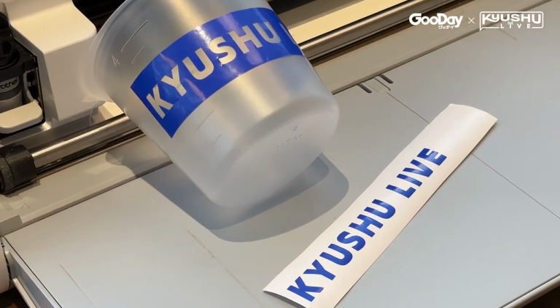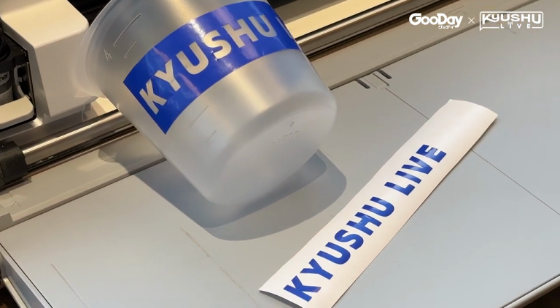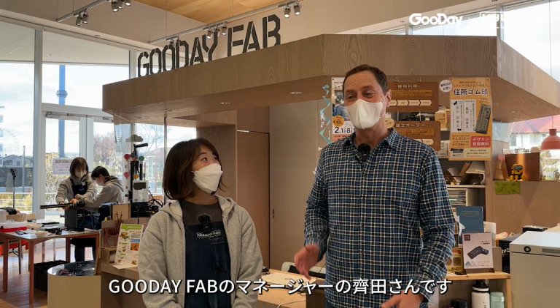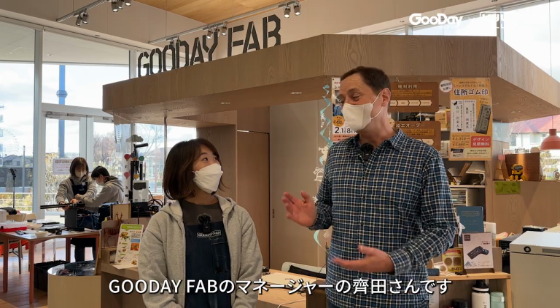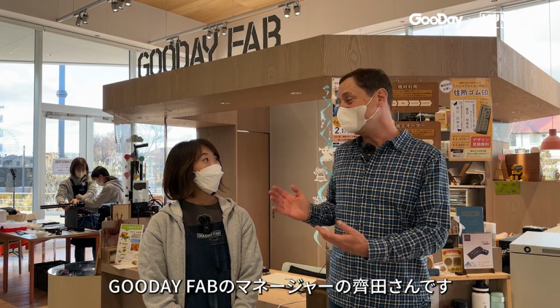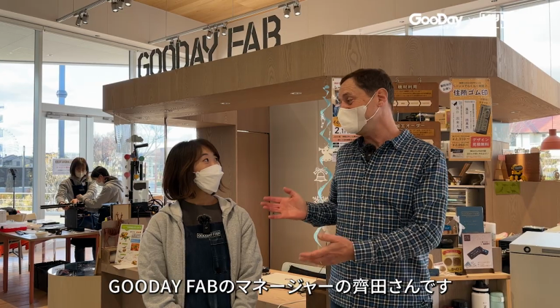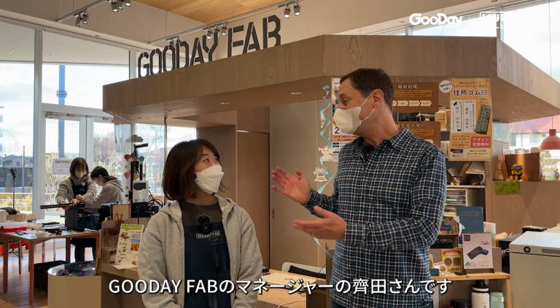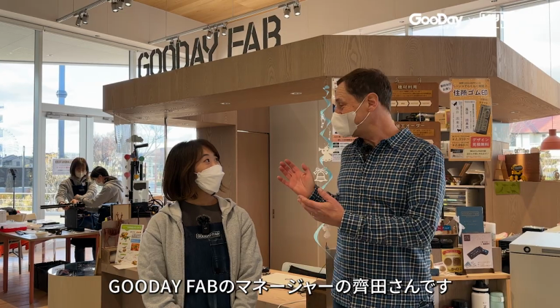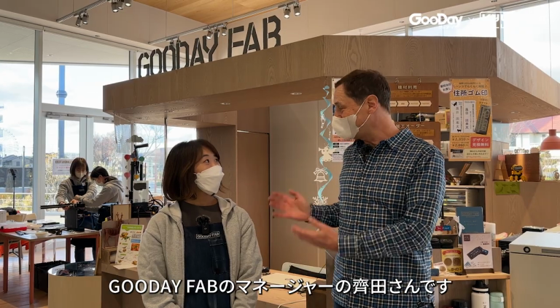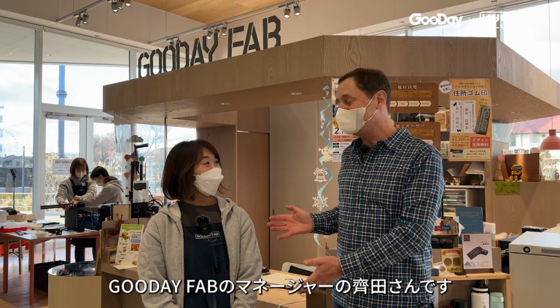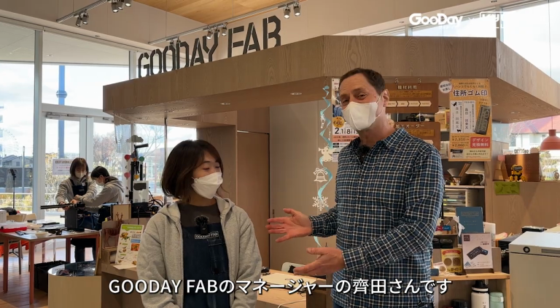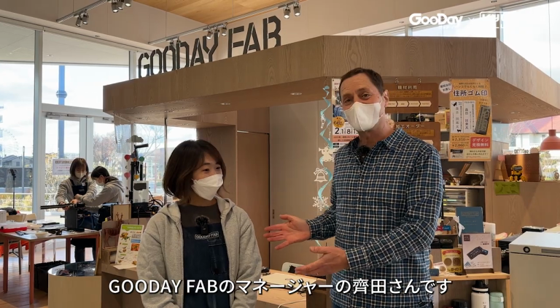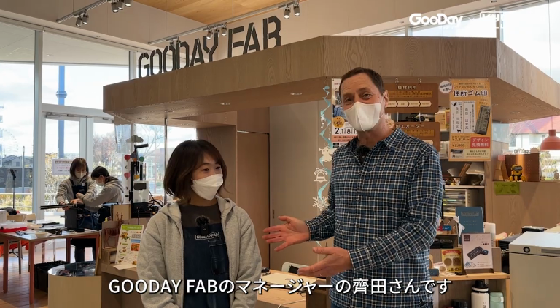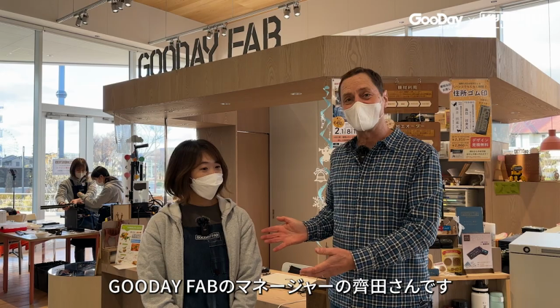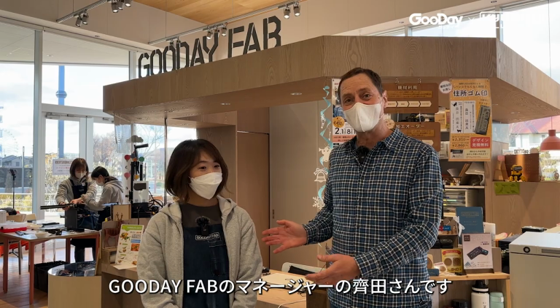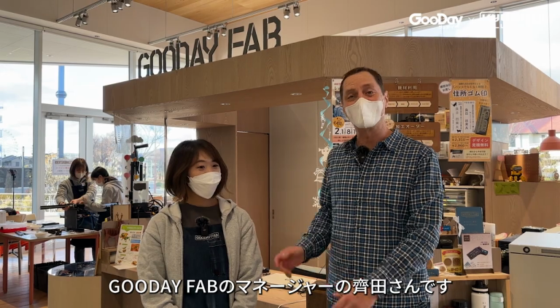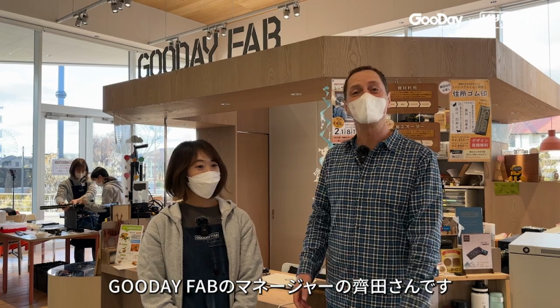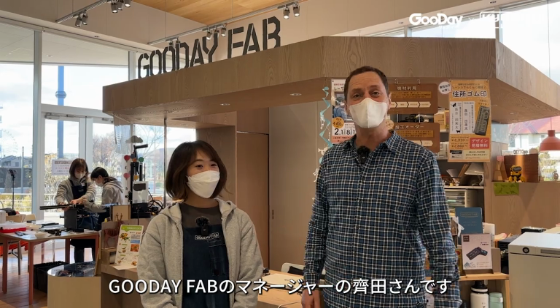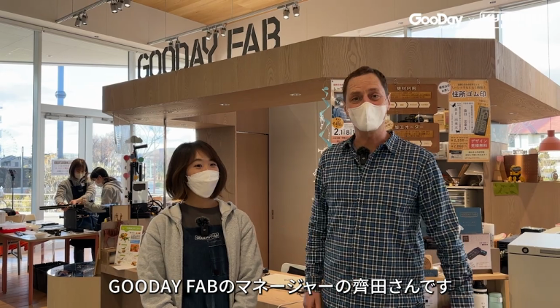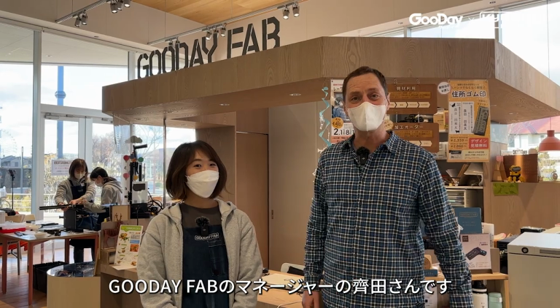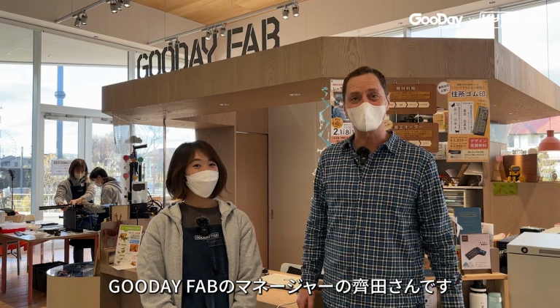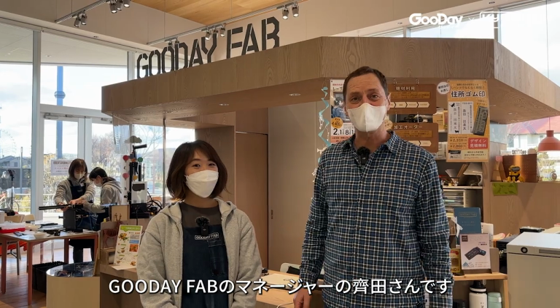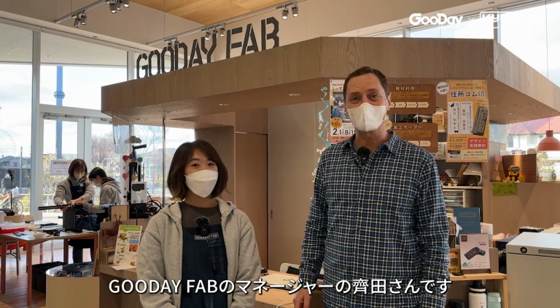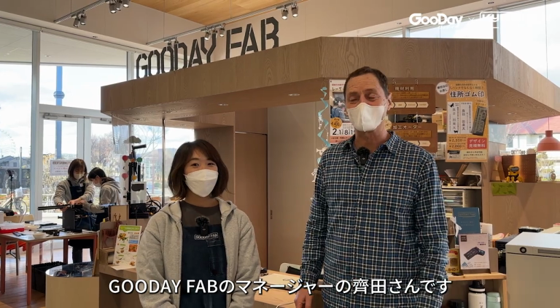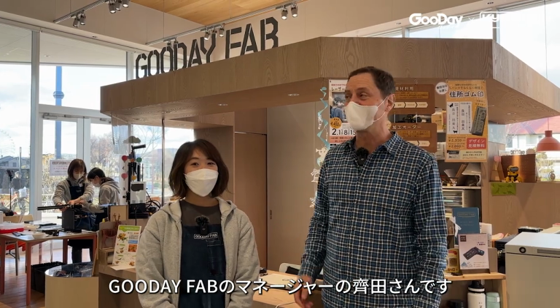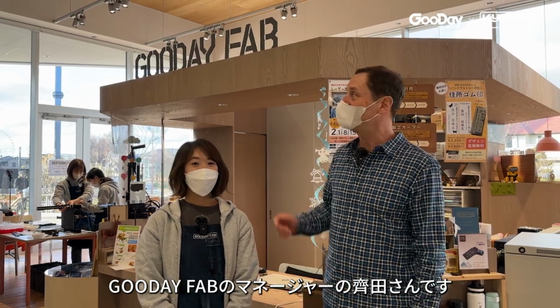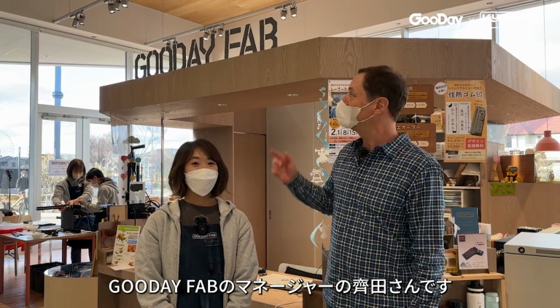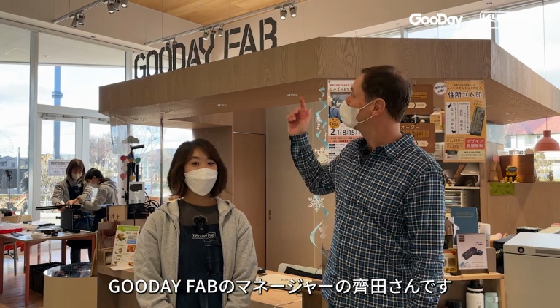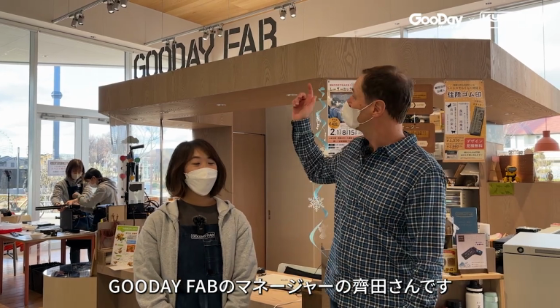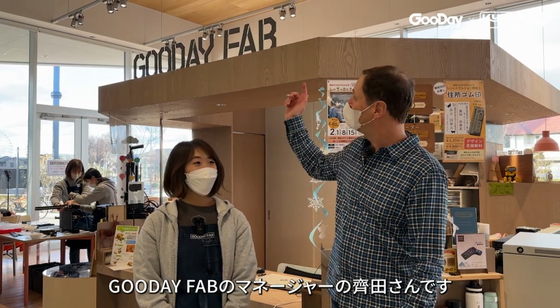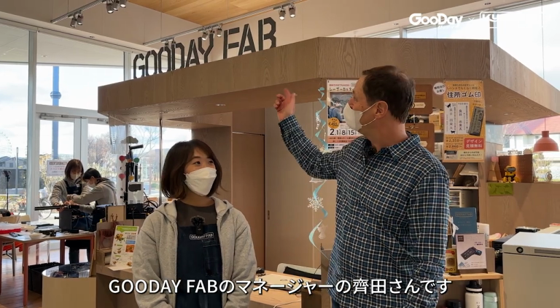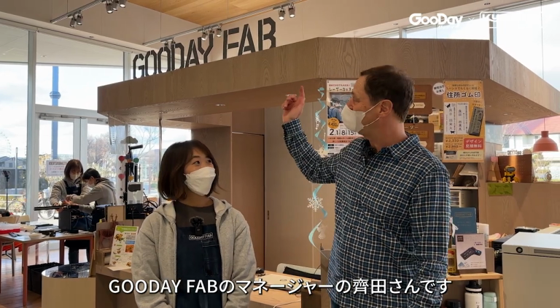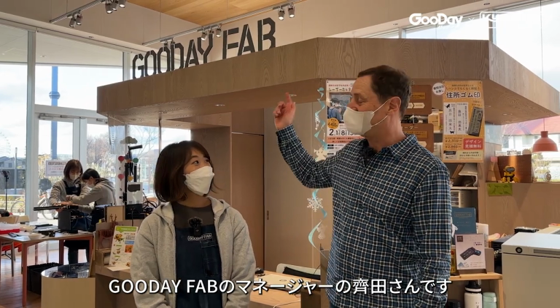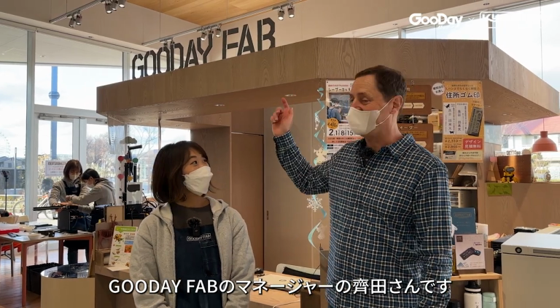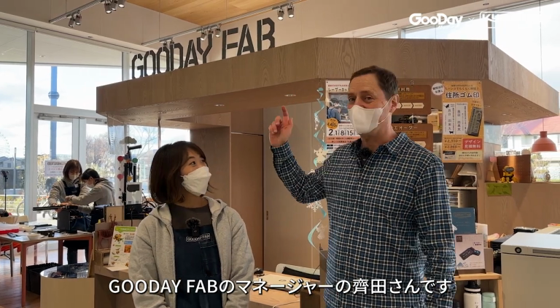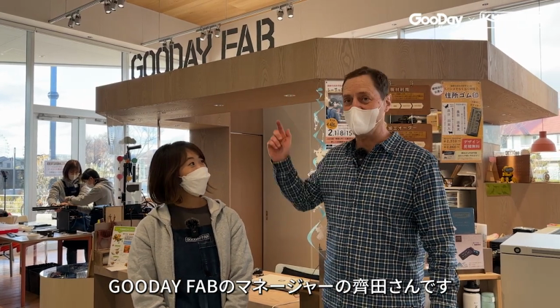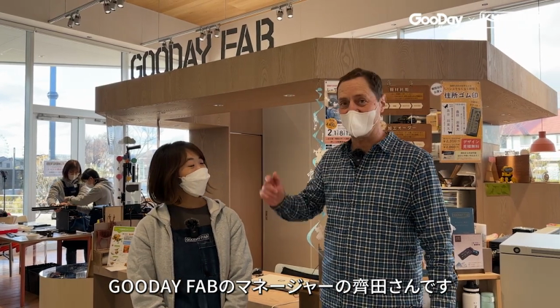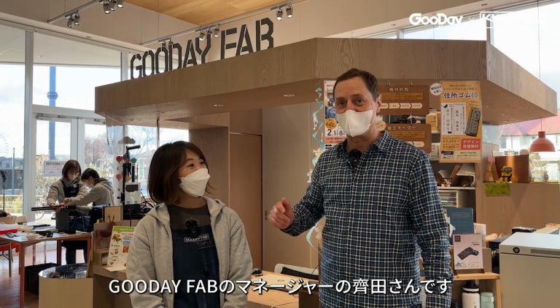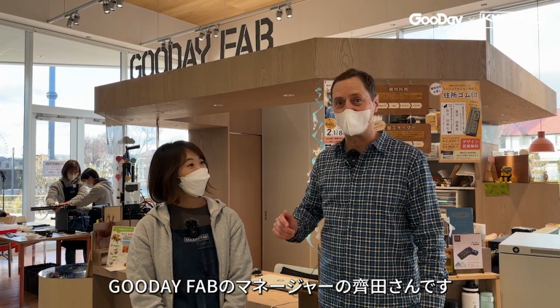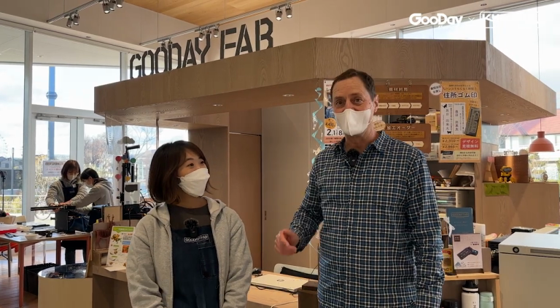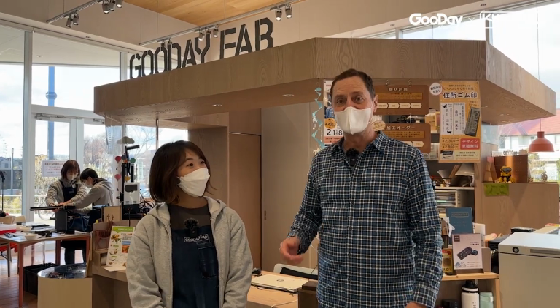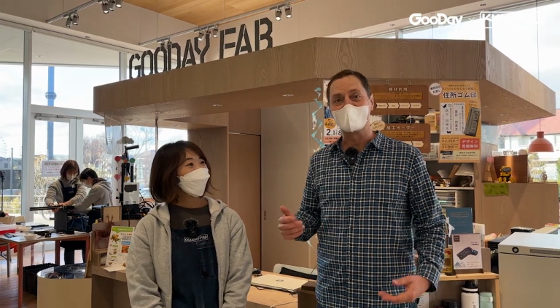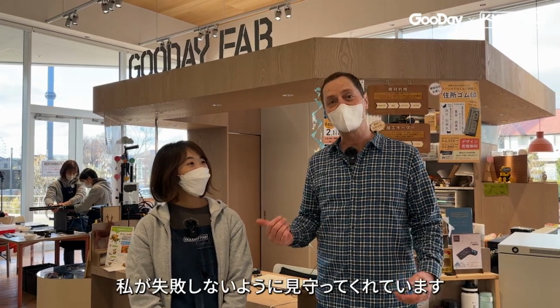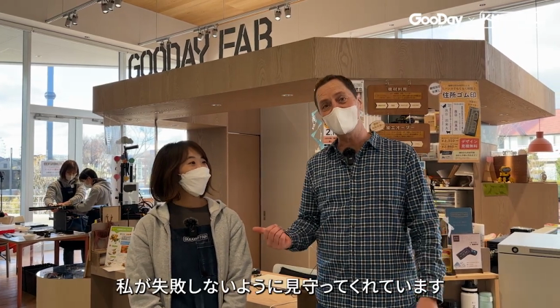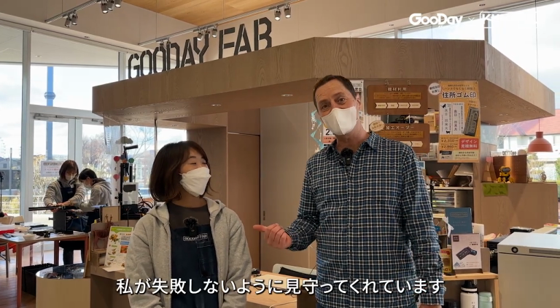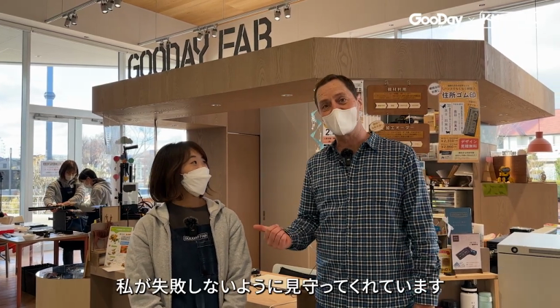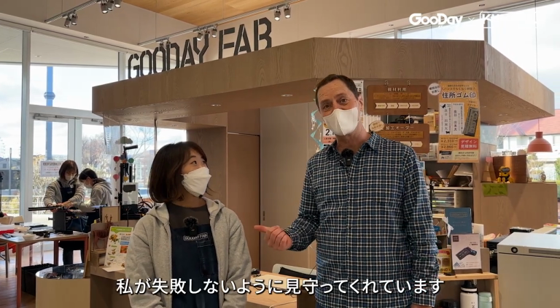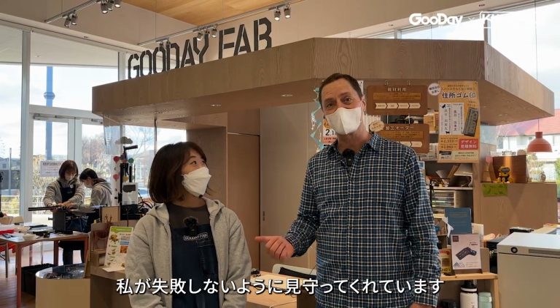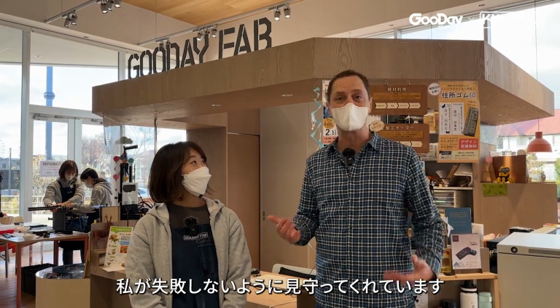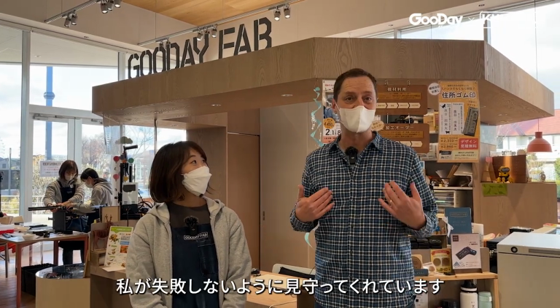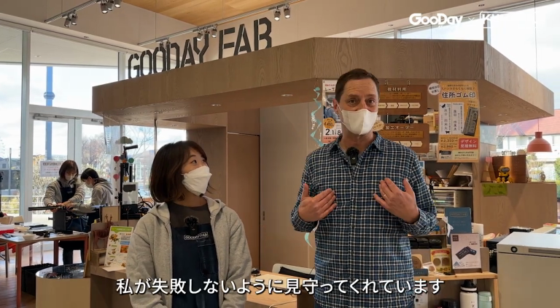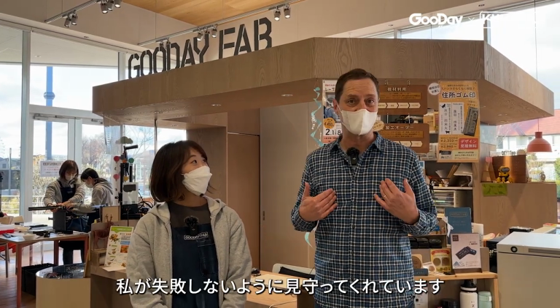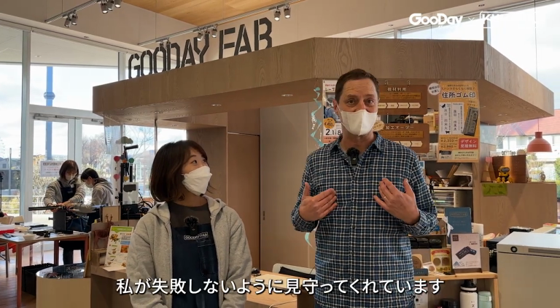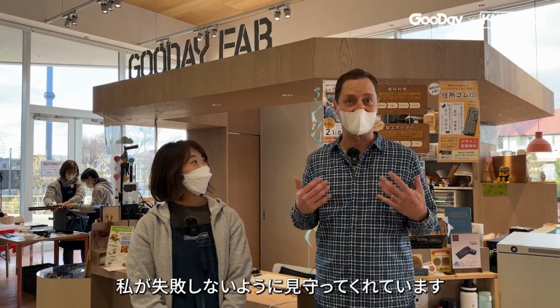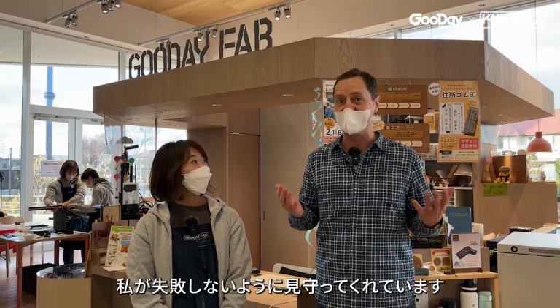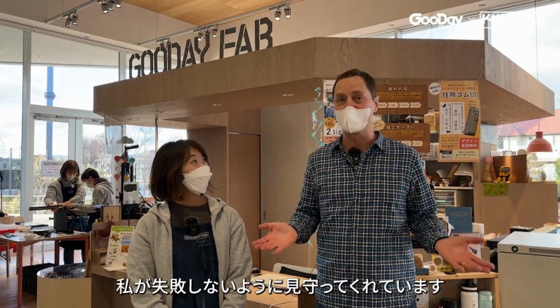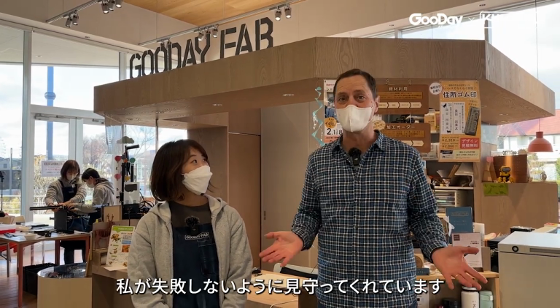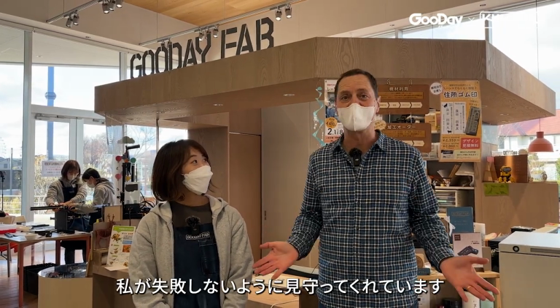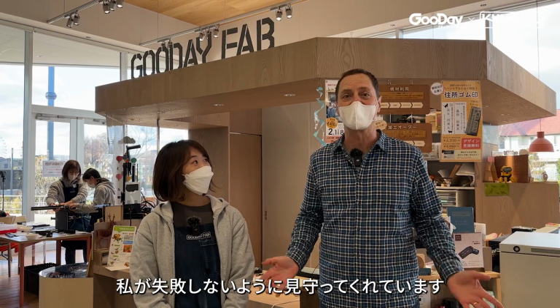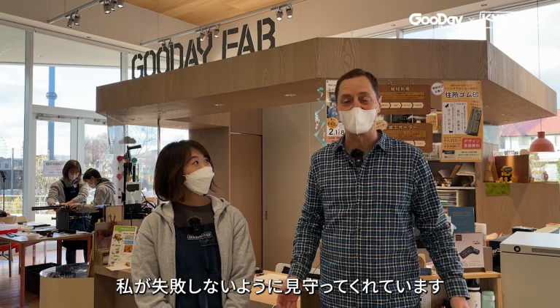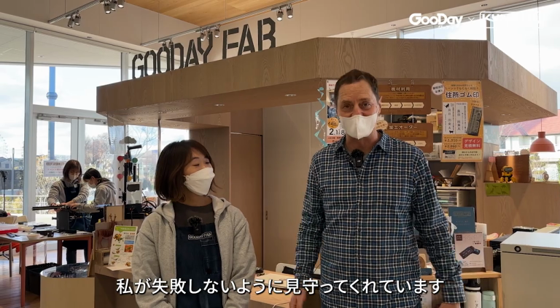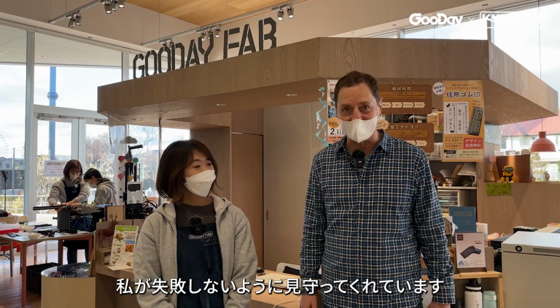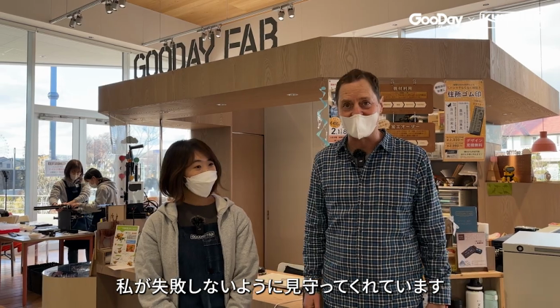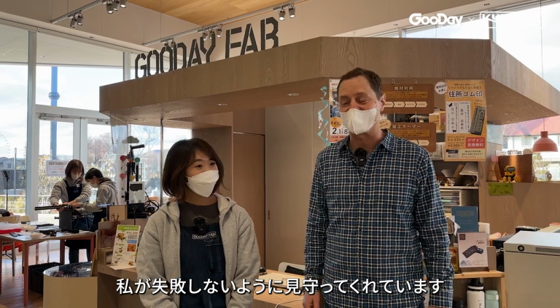This is Saita-san and she's the manager of Good Day Fab, and she's here to make sure I don't make any mistakes.